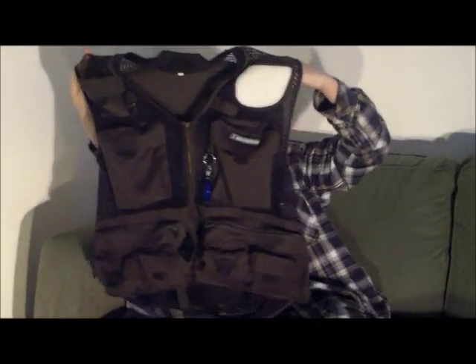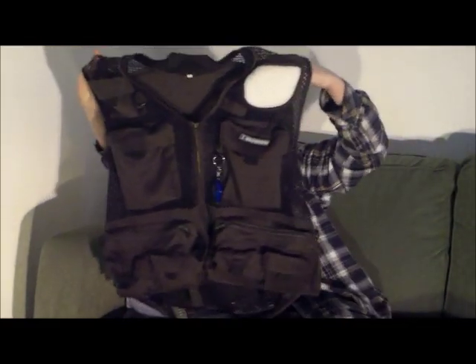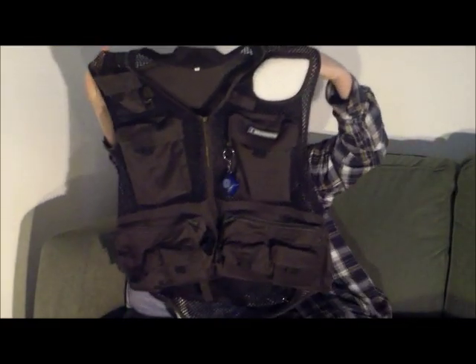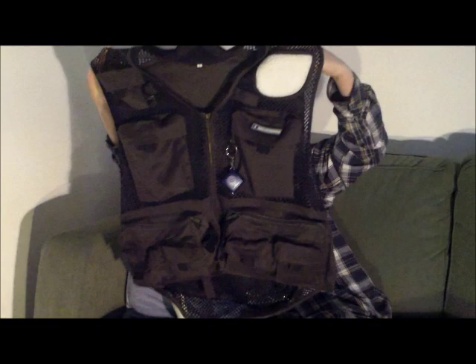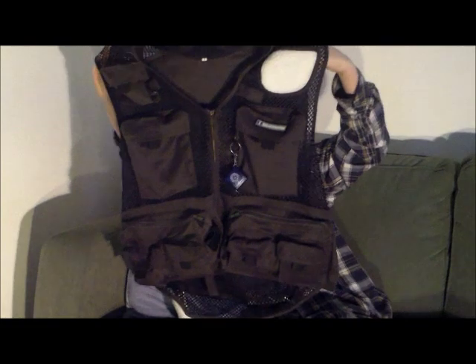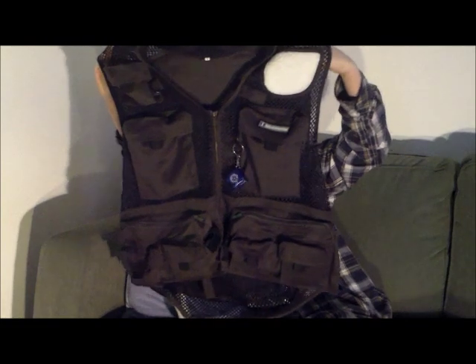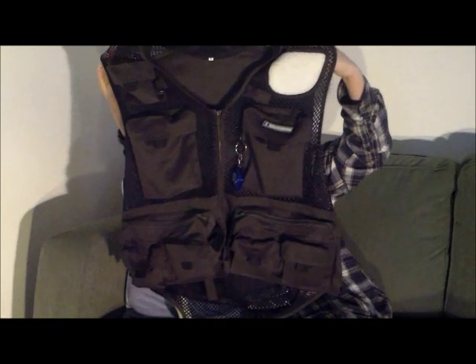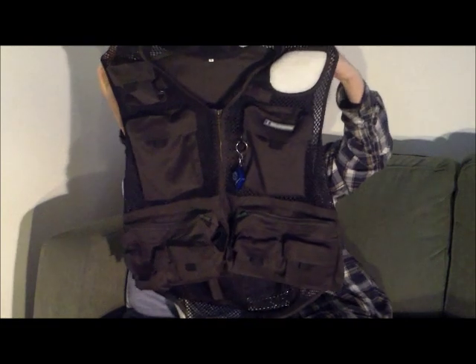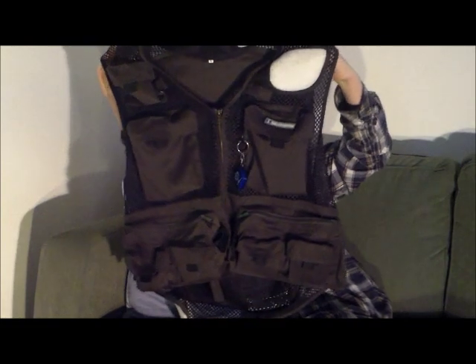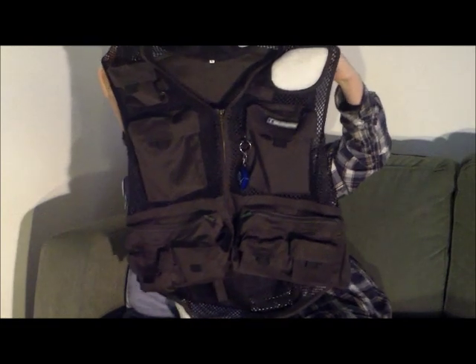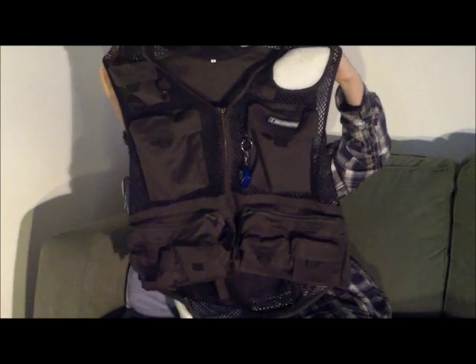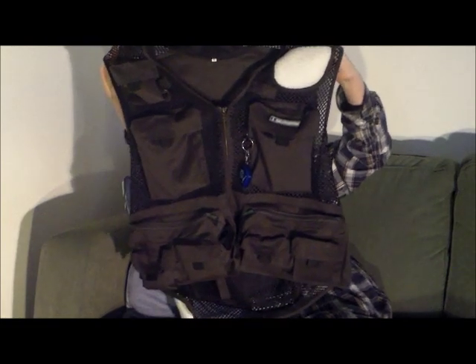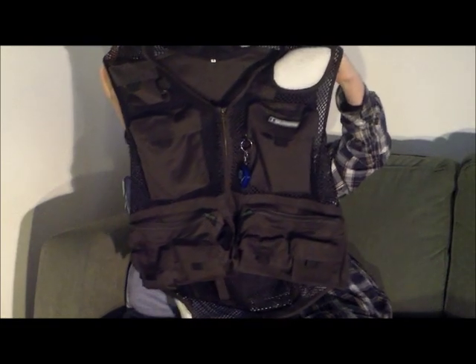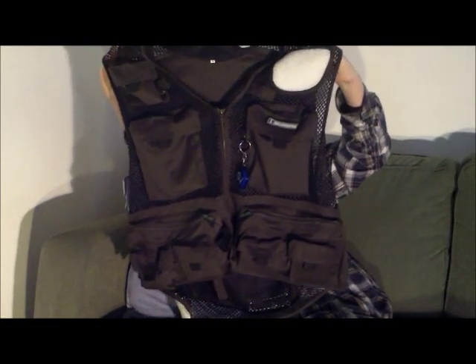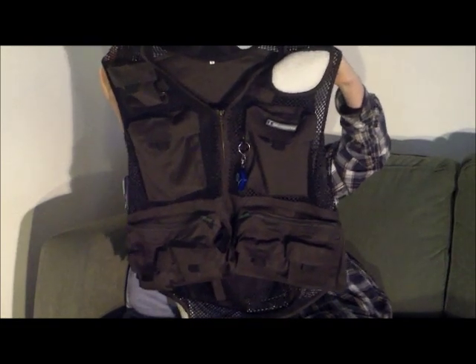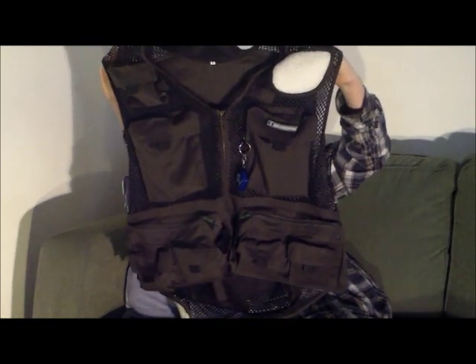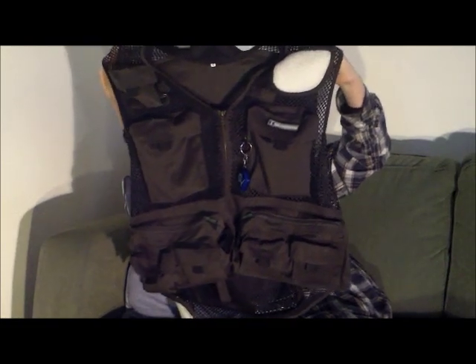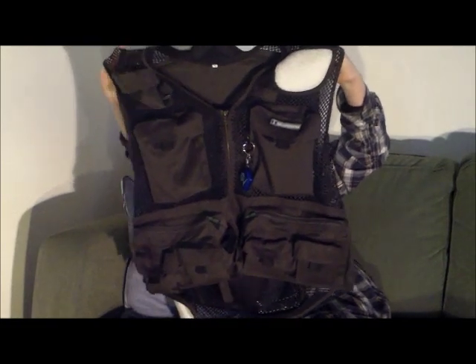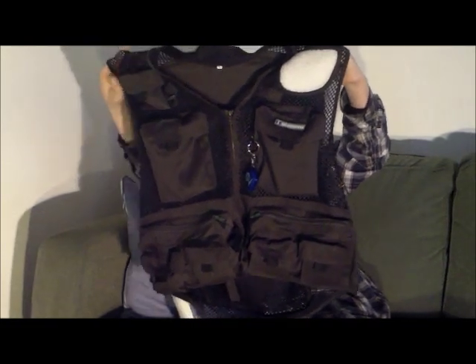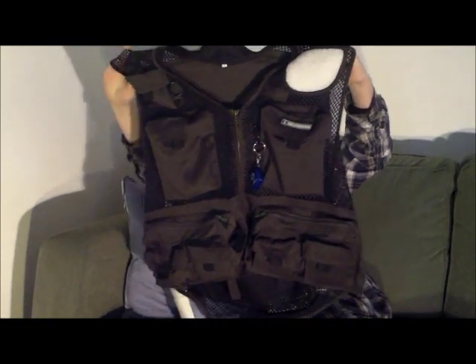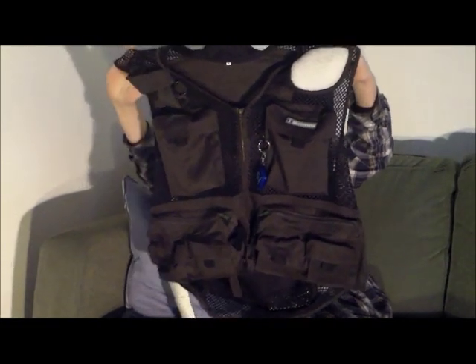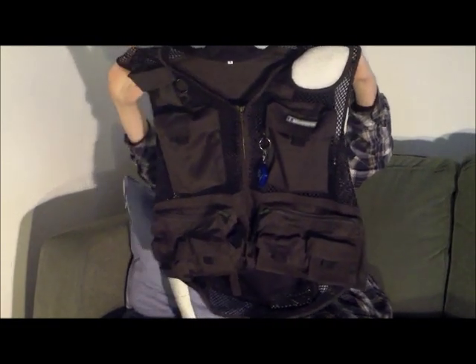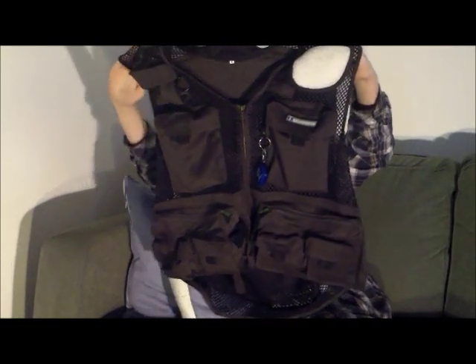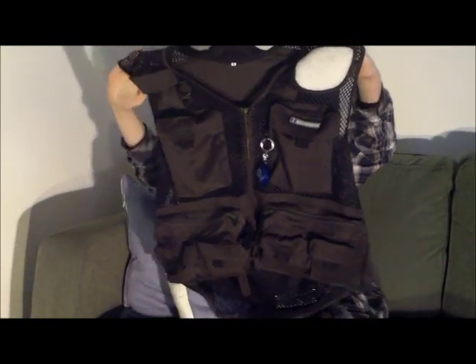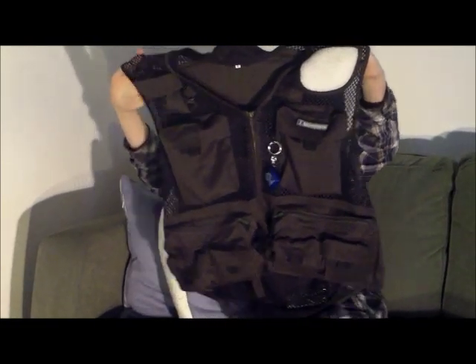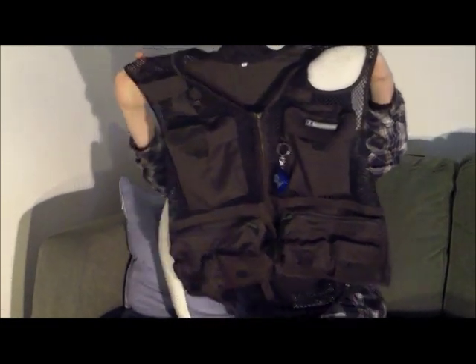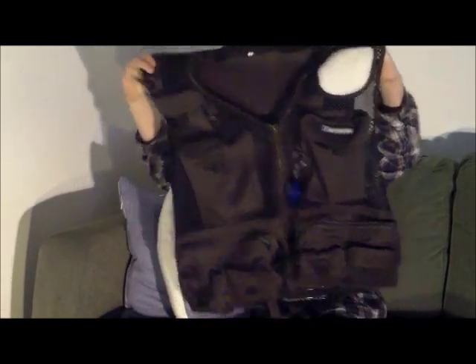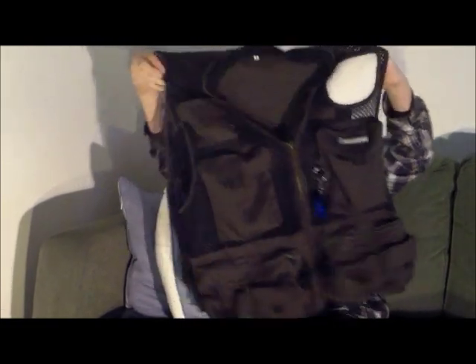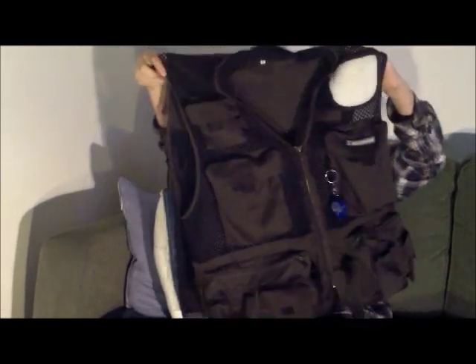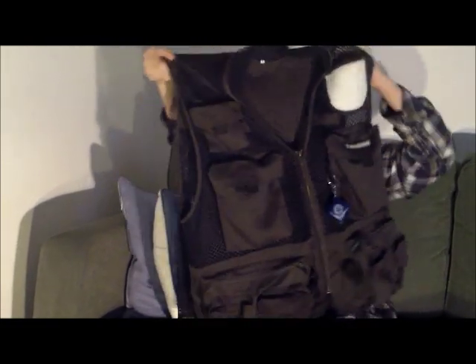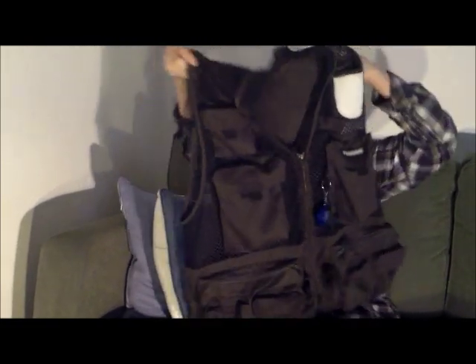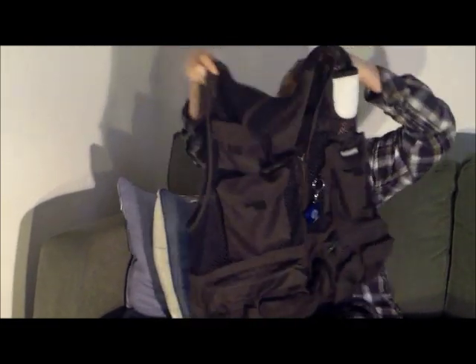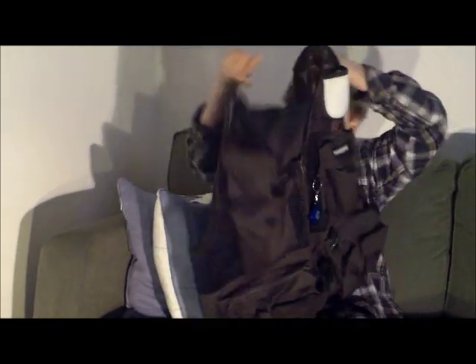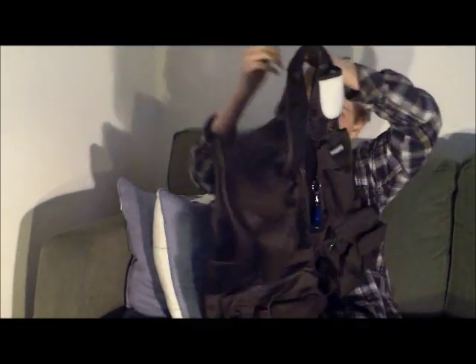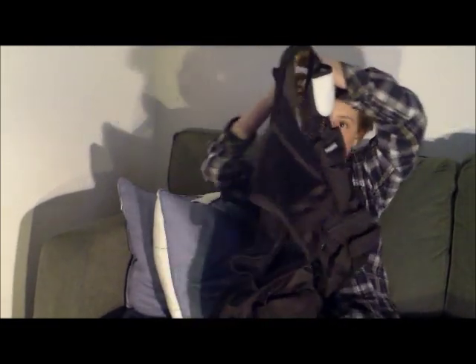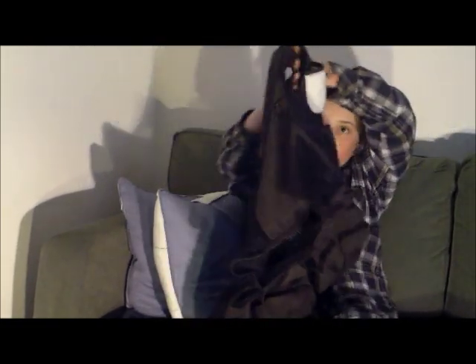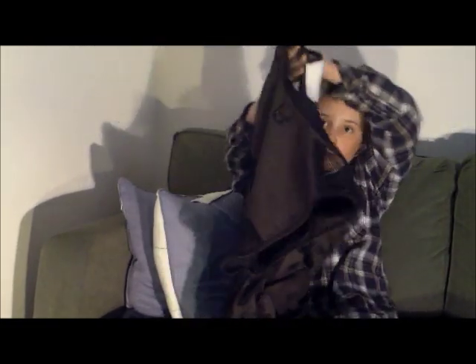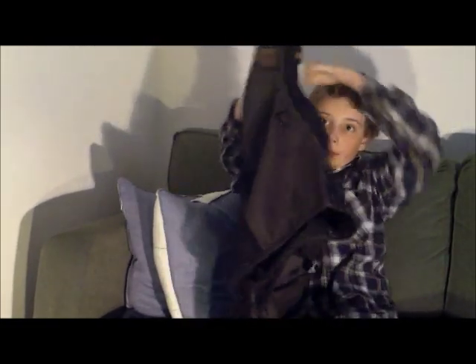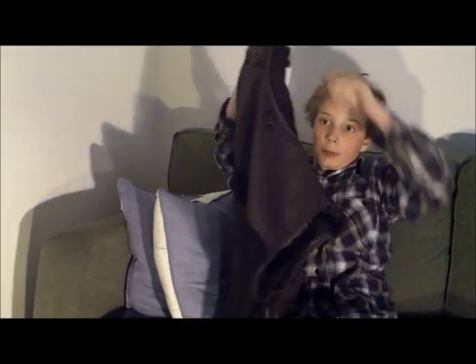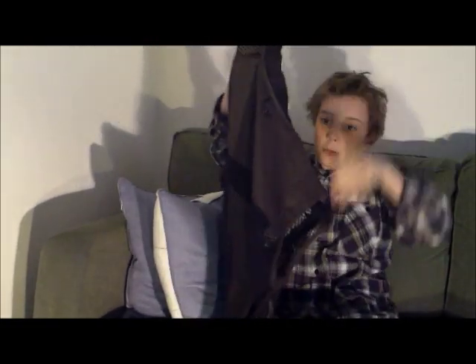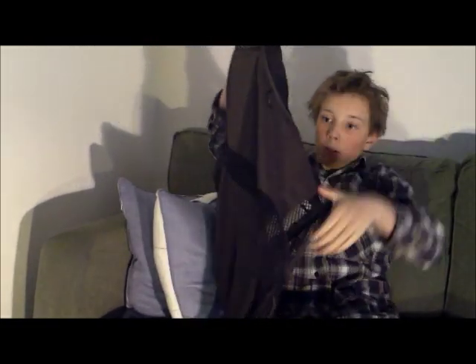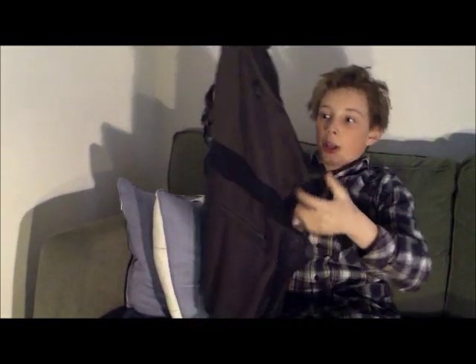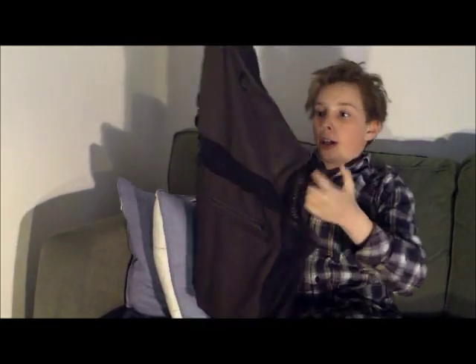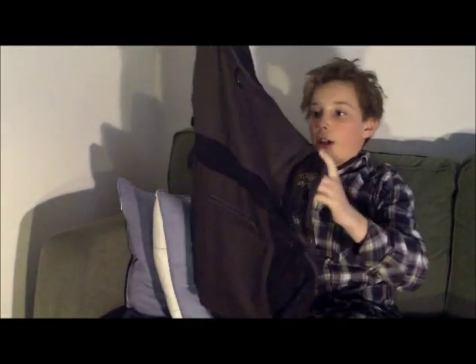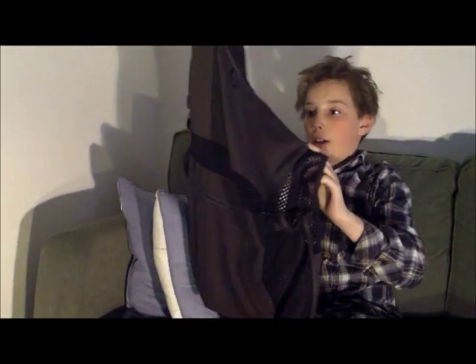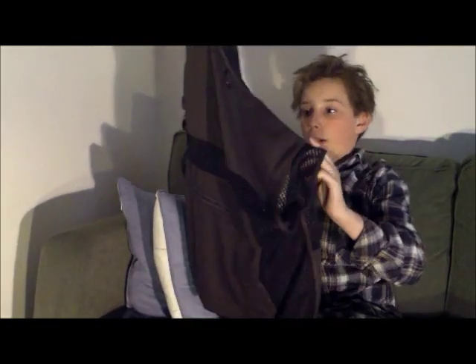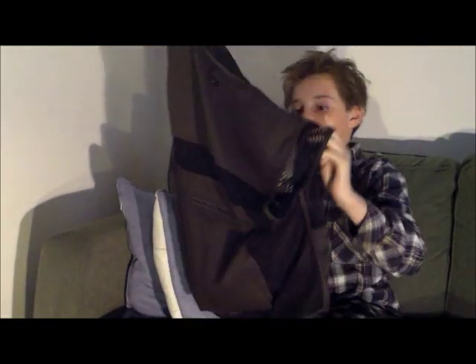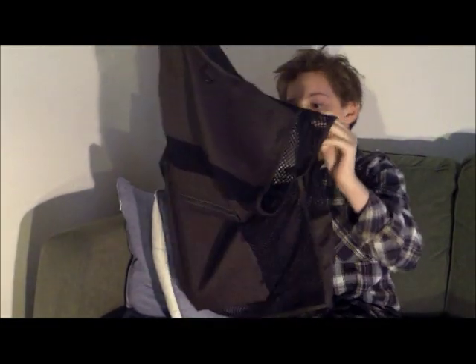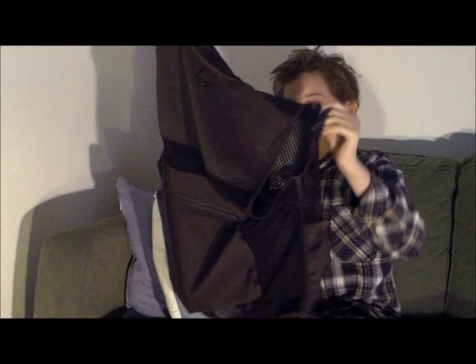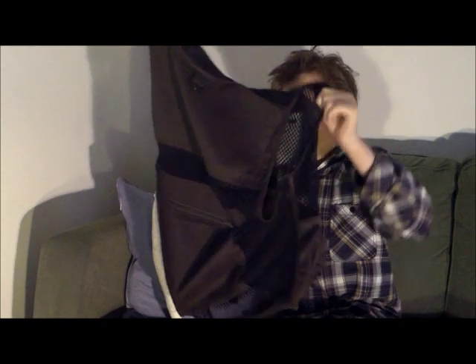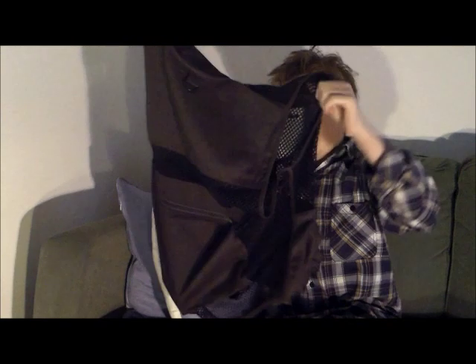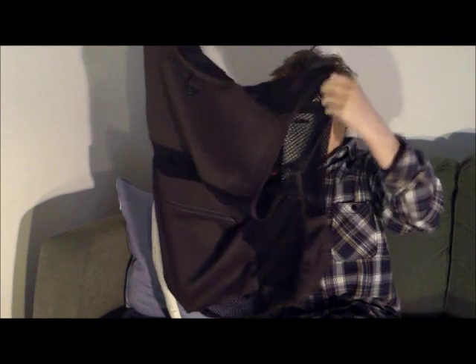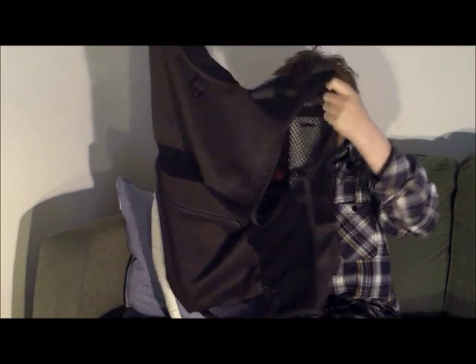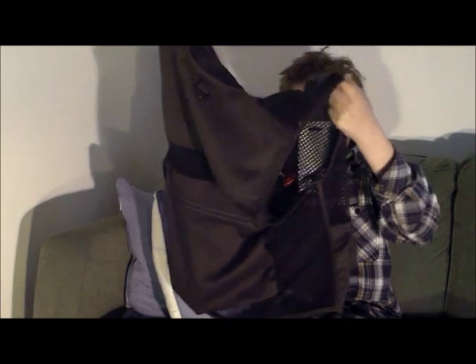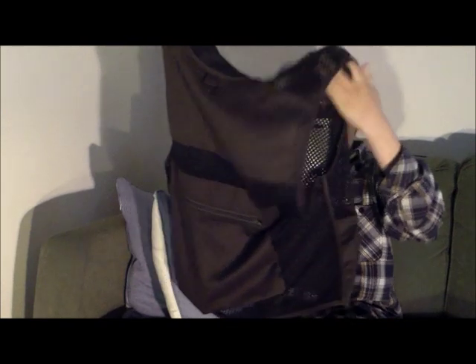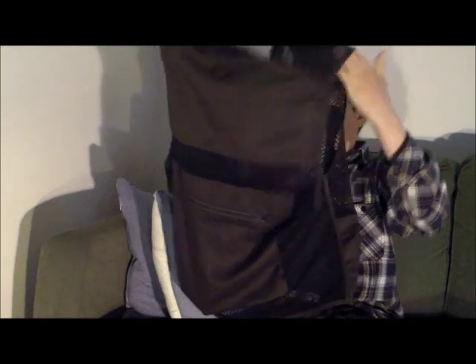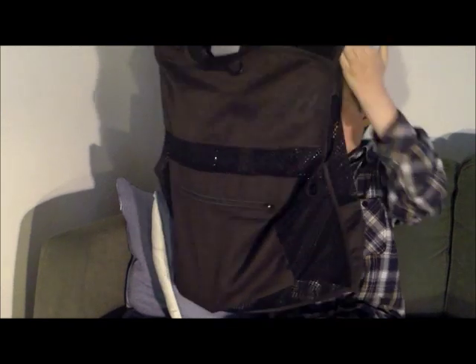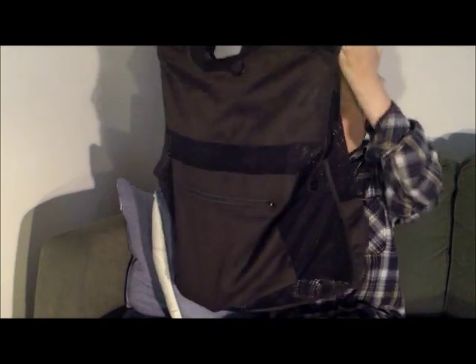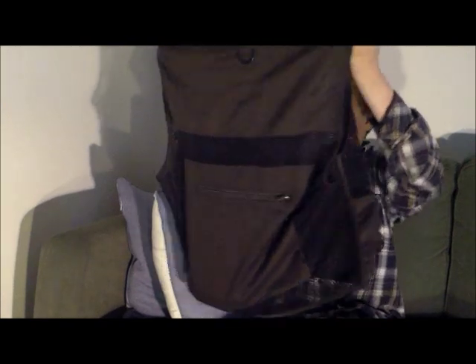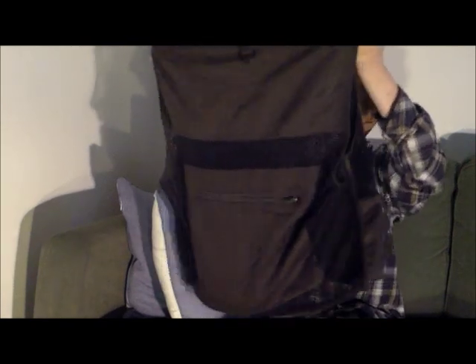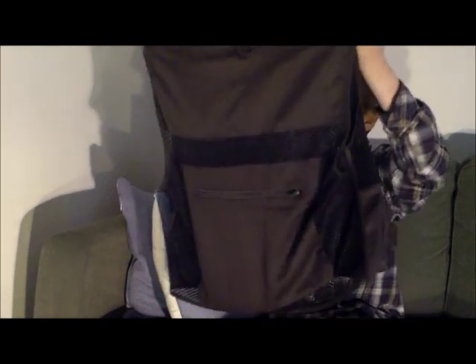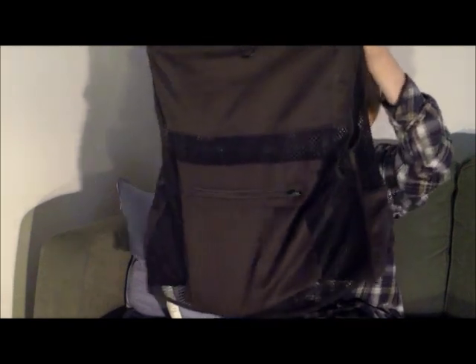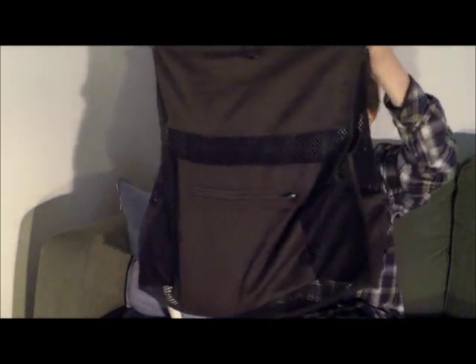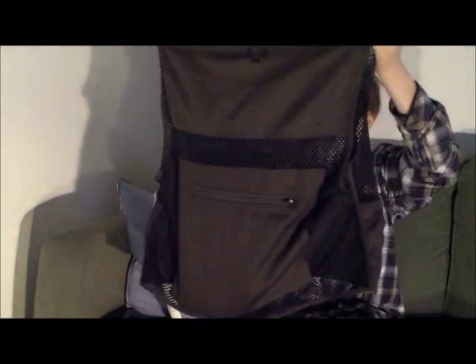This is how it looks. This is from the behind.